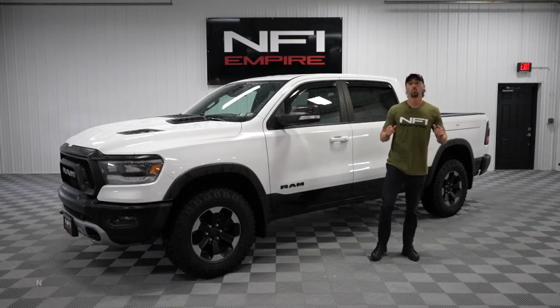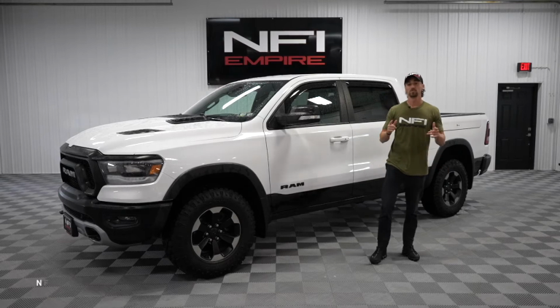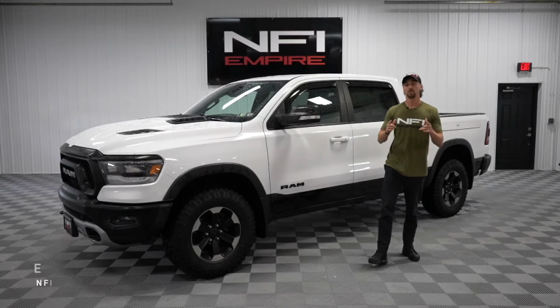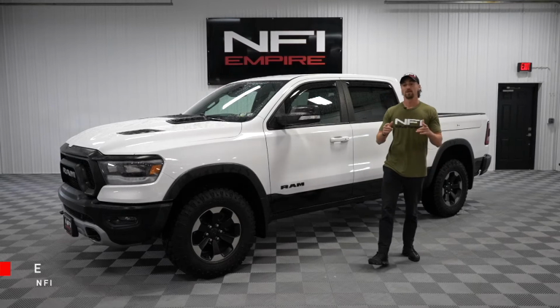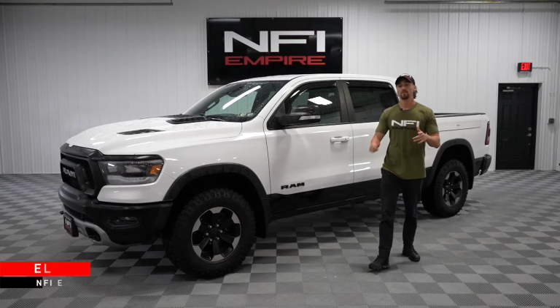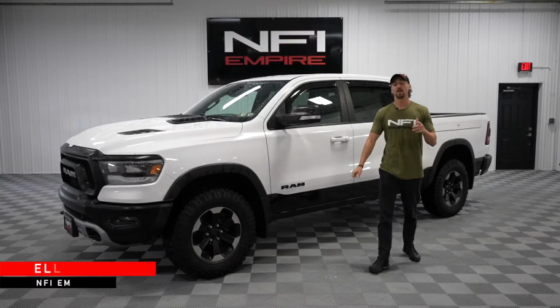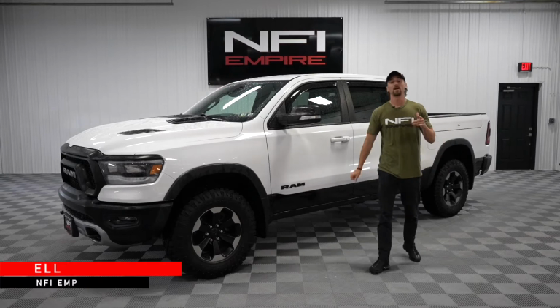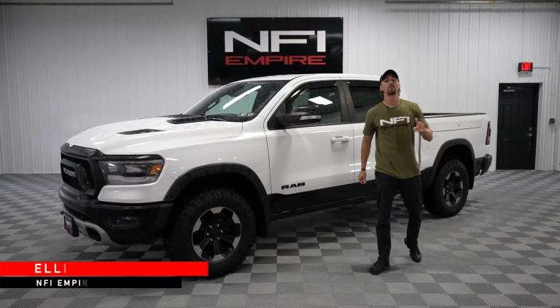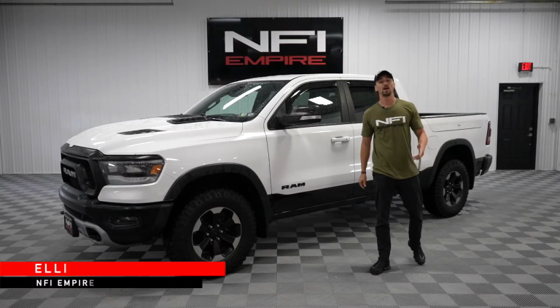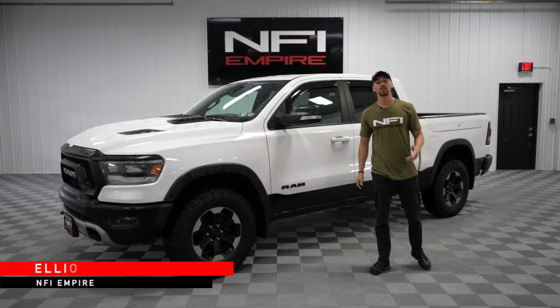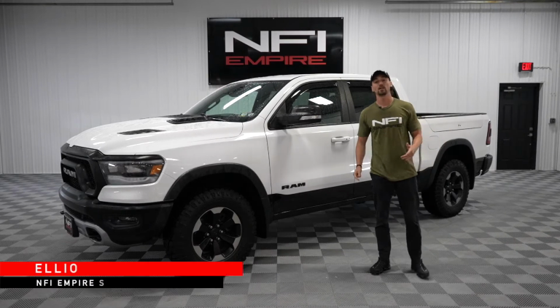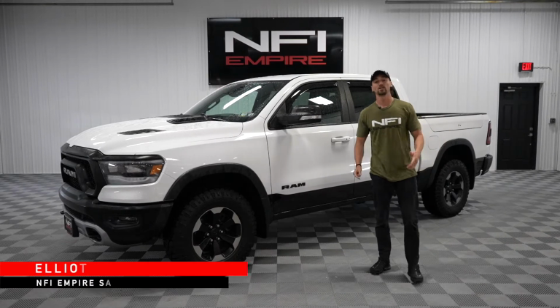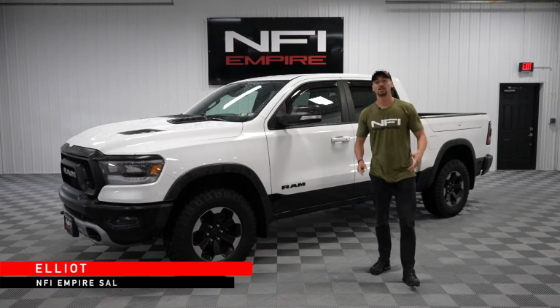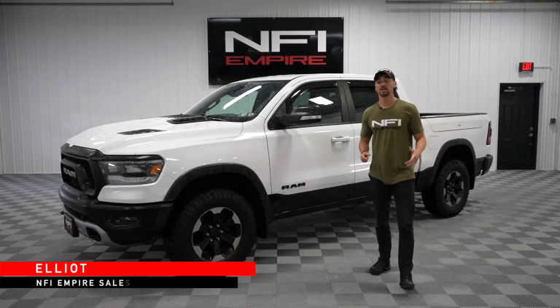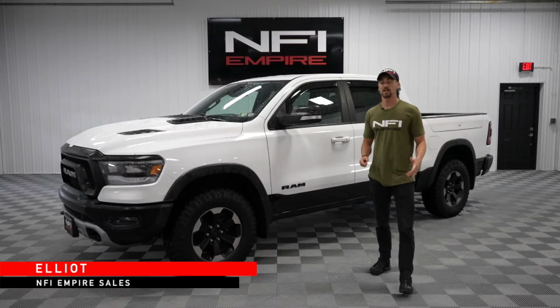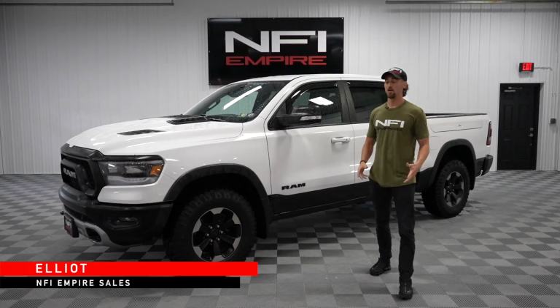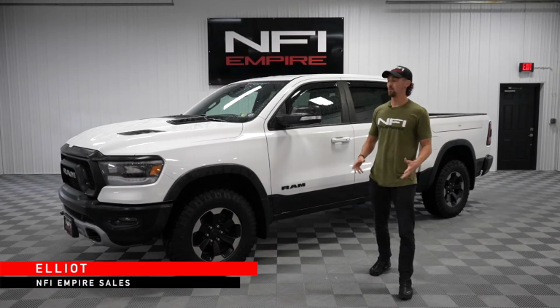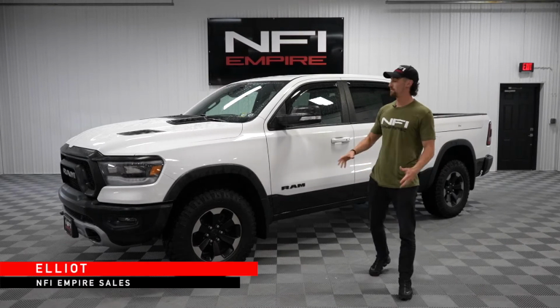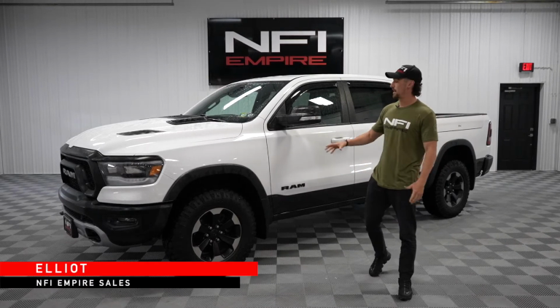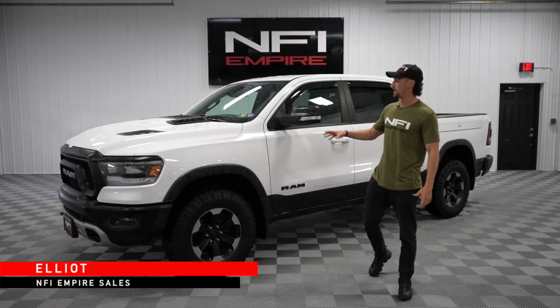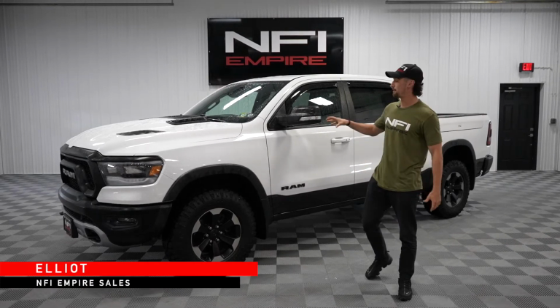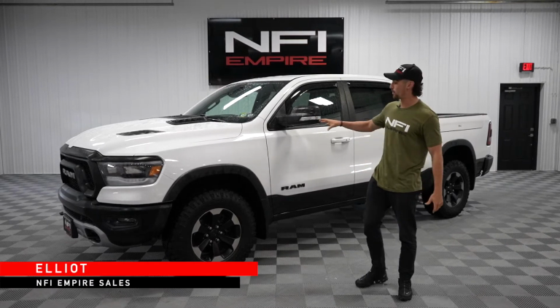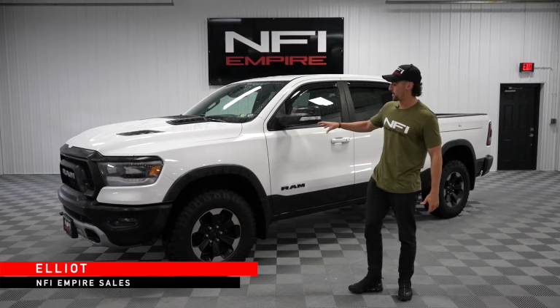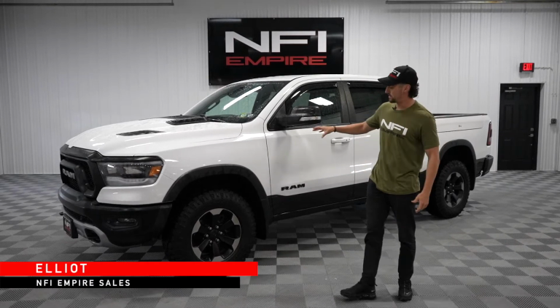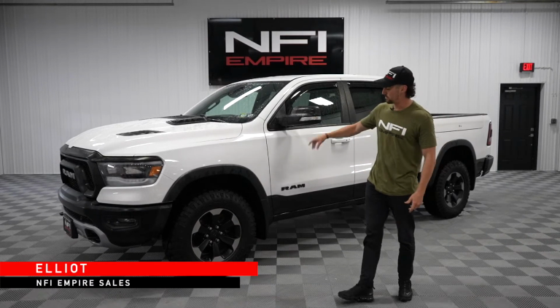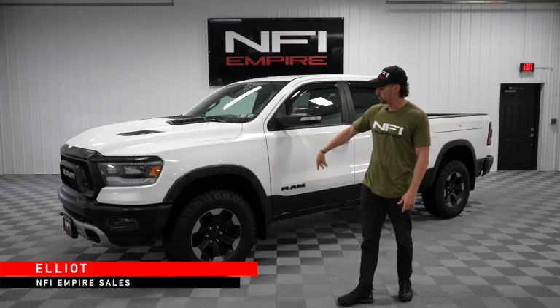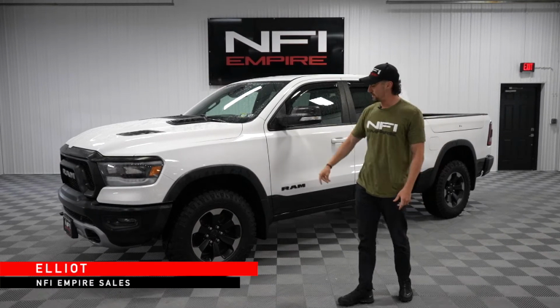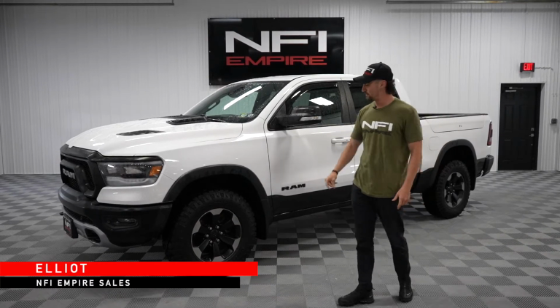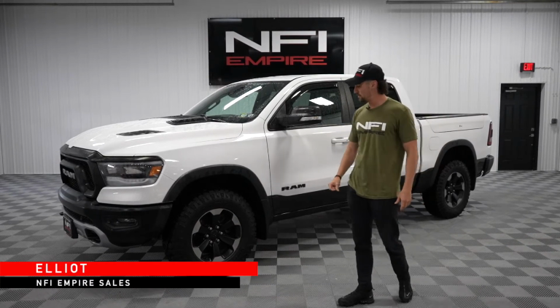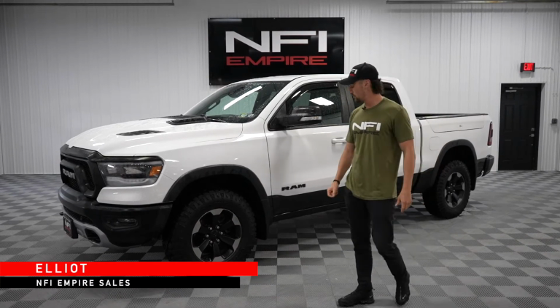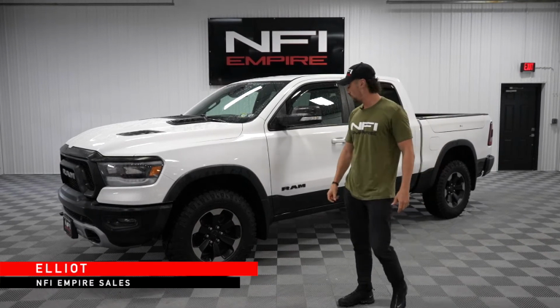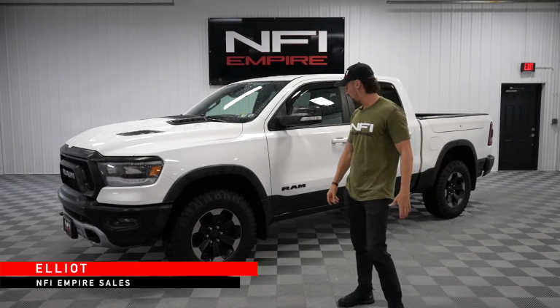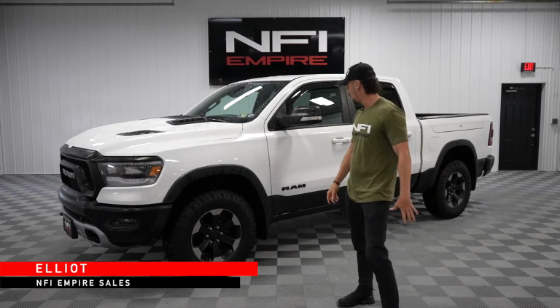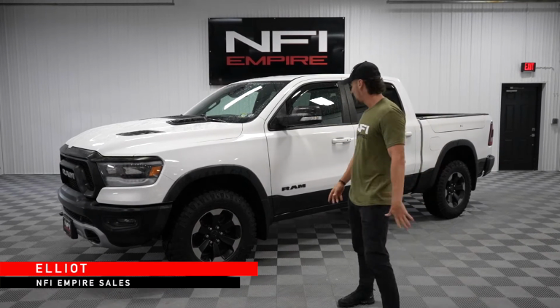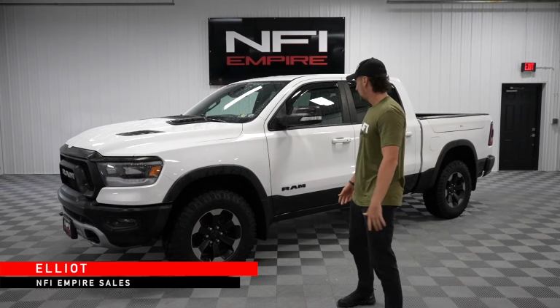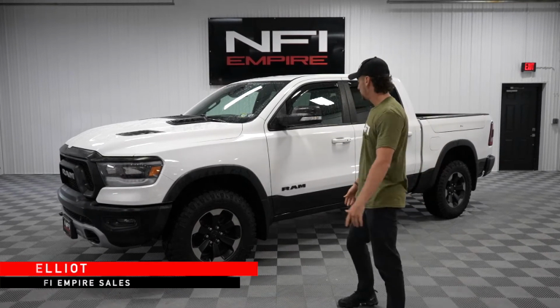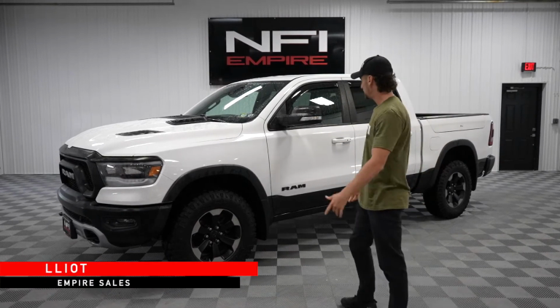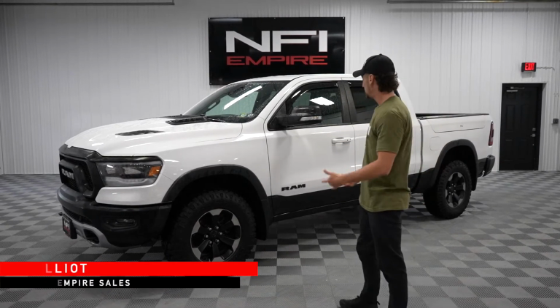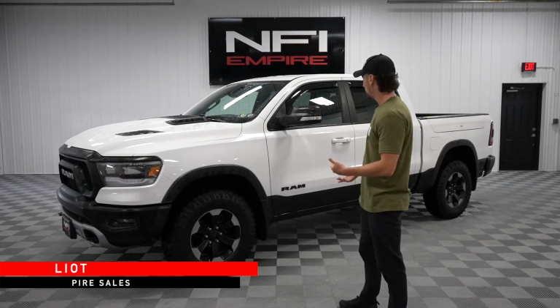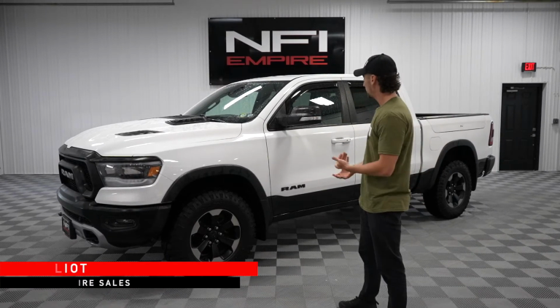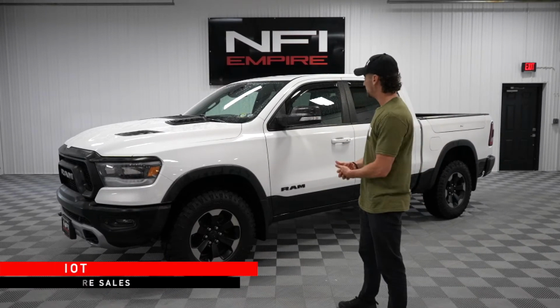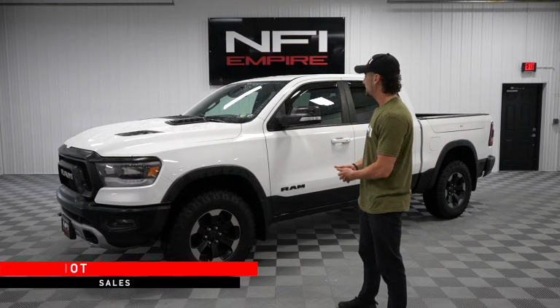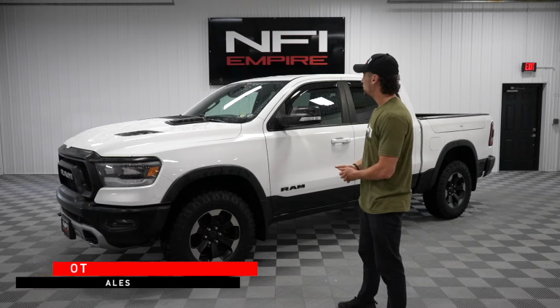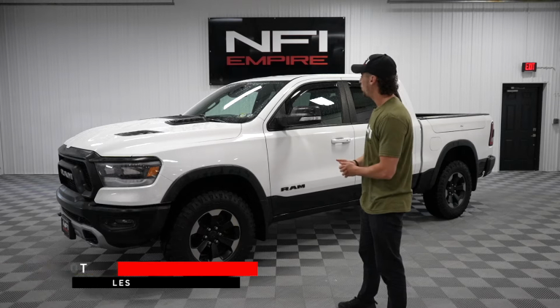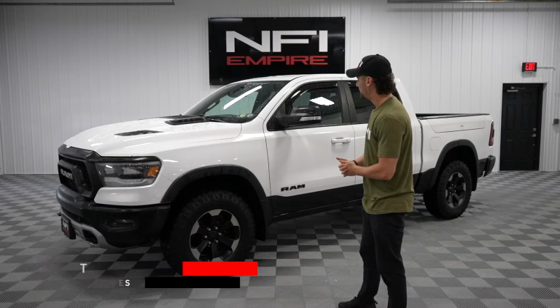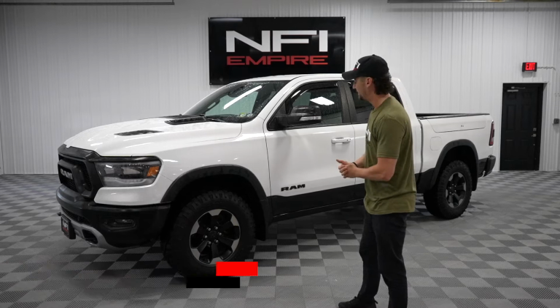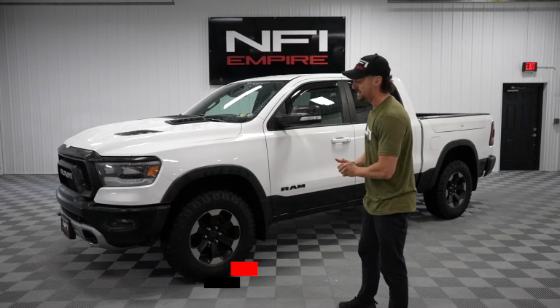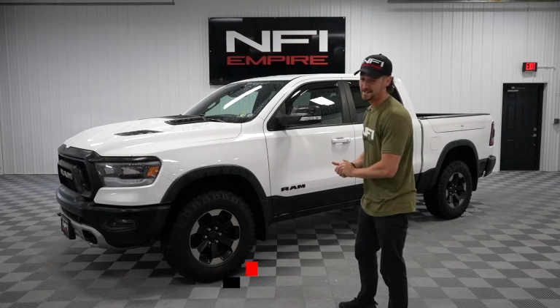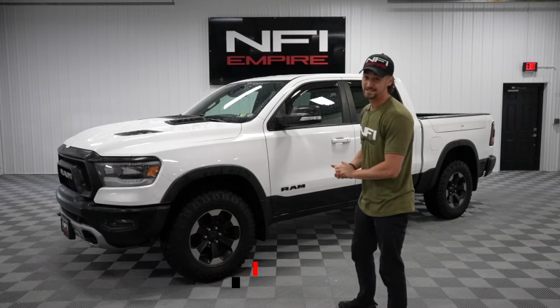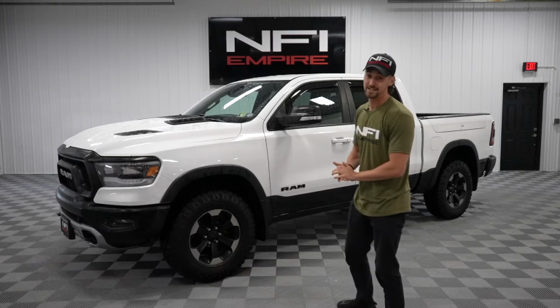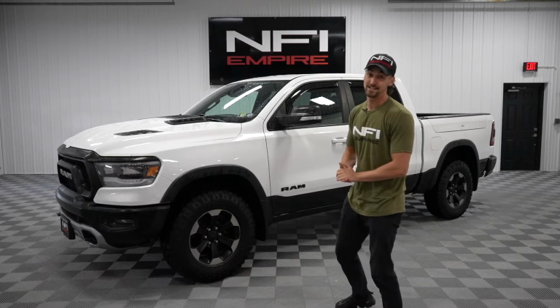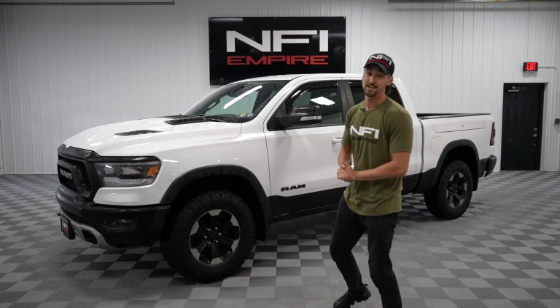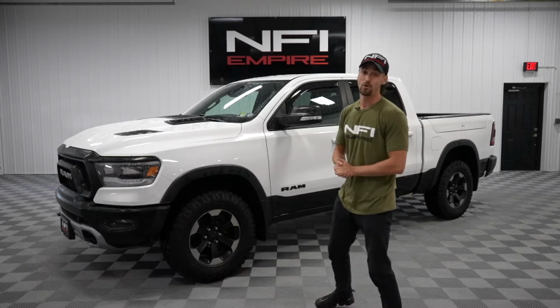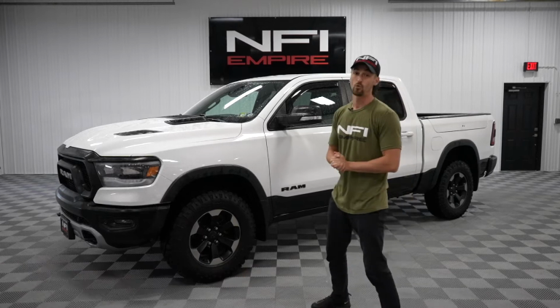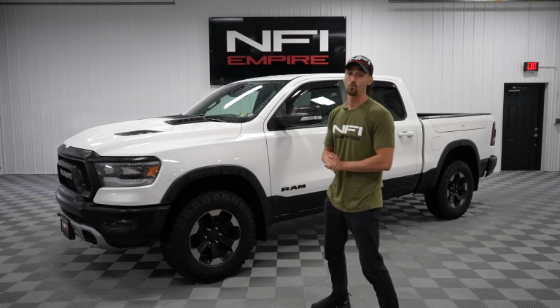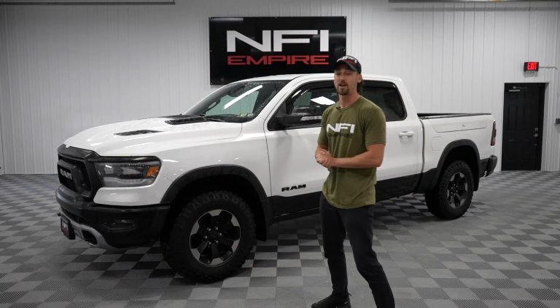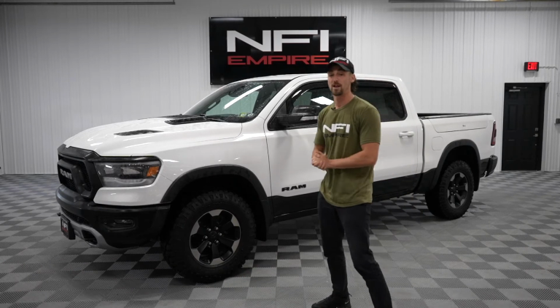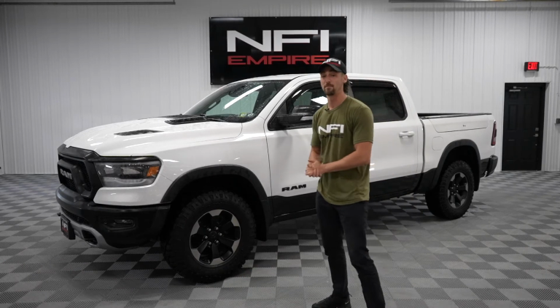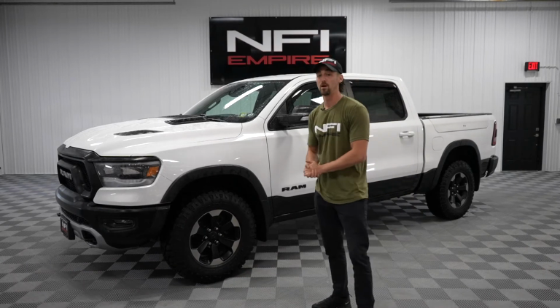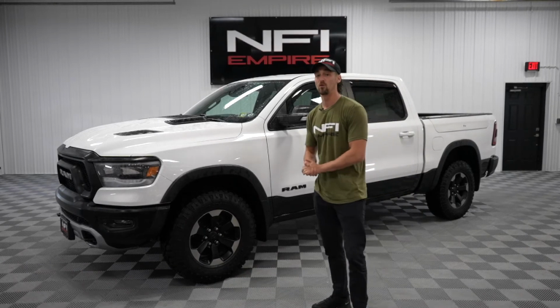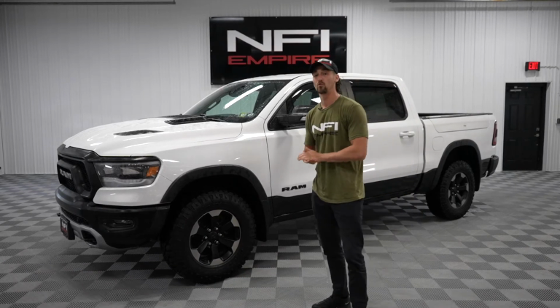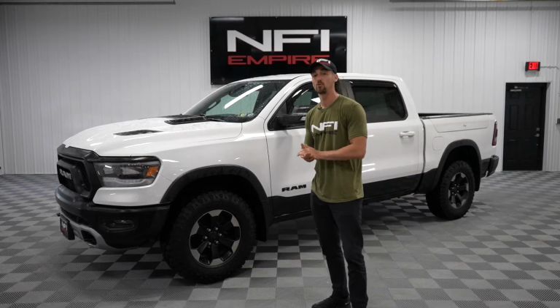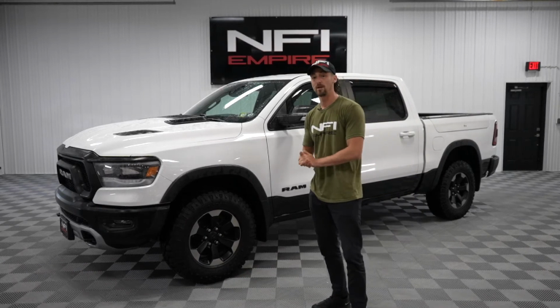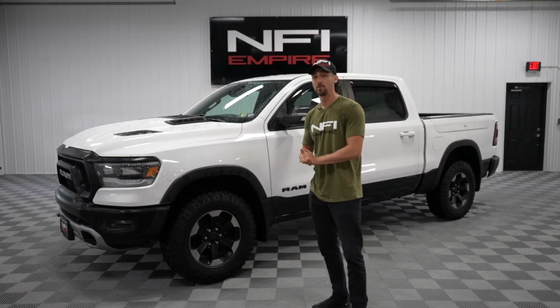What's up, NFI Empire? Check it out, we've got brand new inventory. This here is a 2019 Ram Rebel.